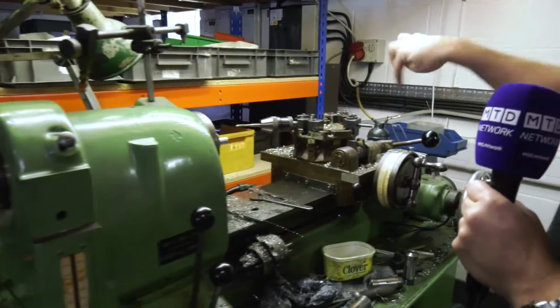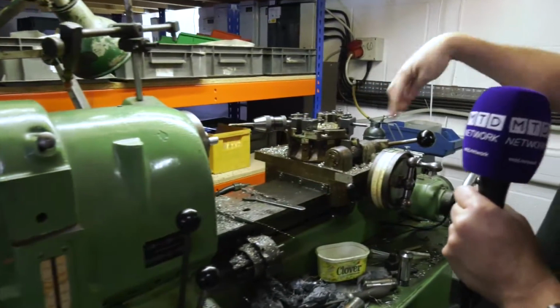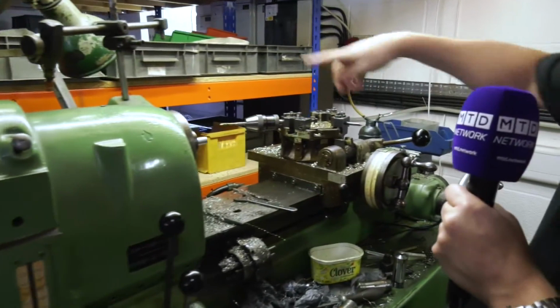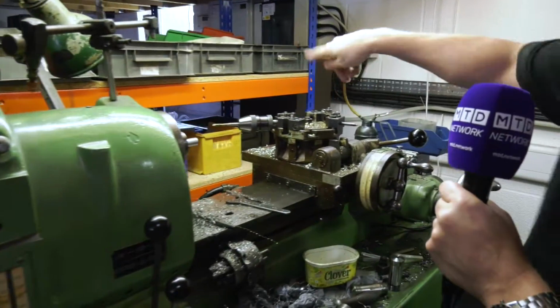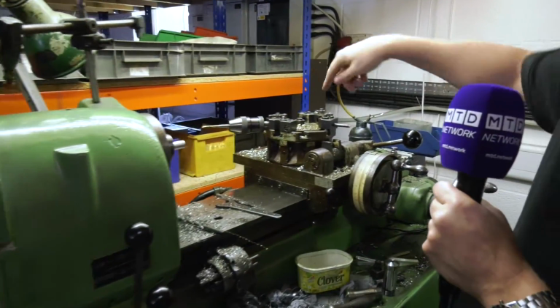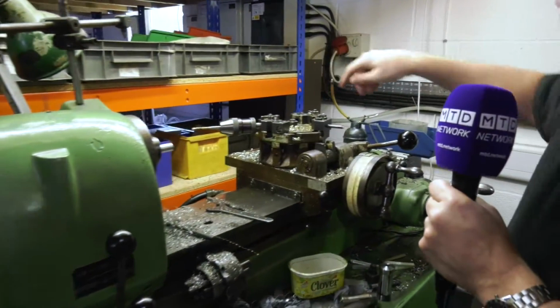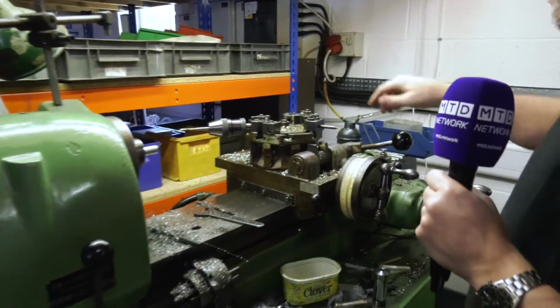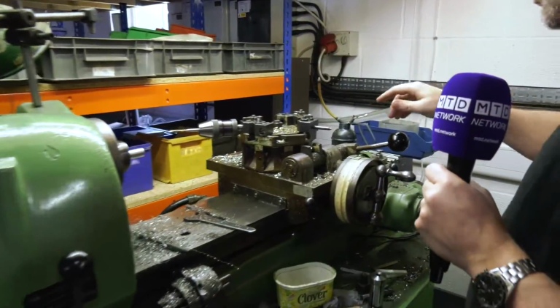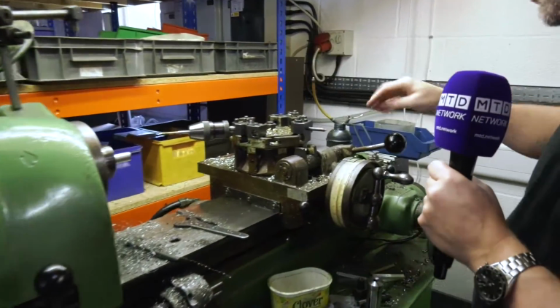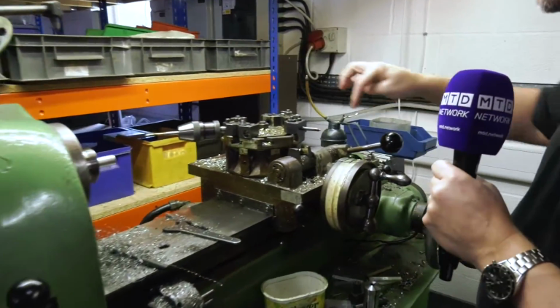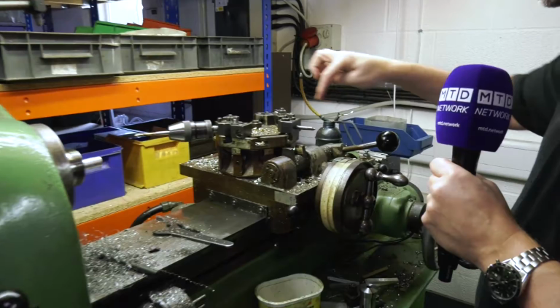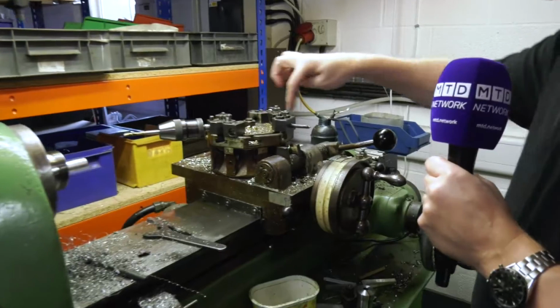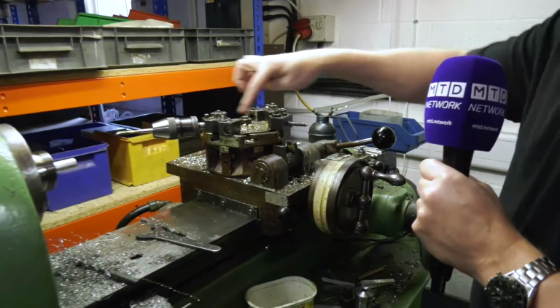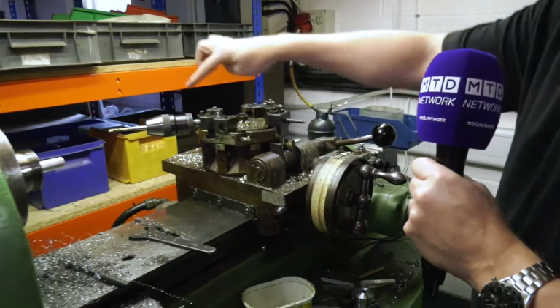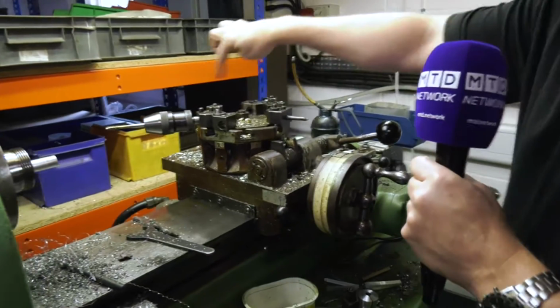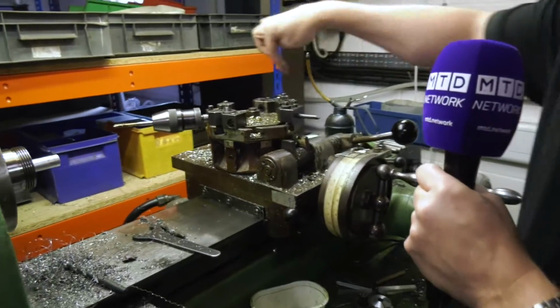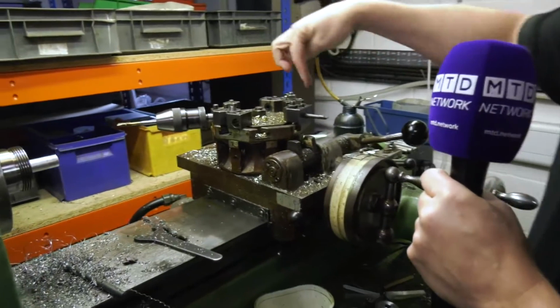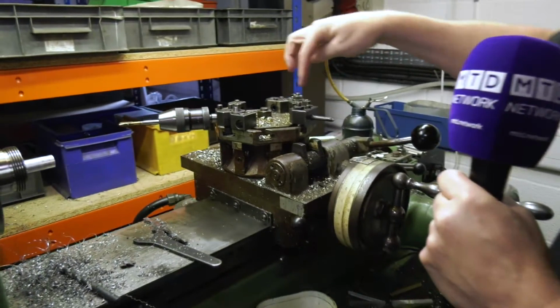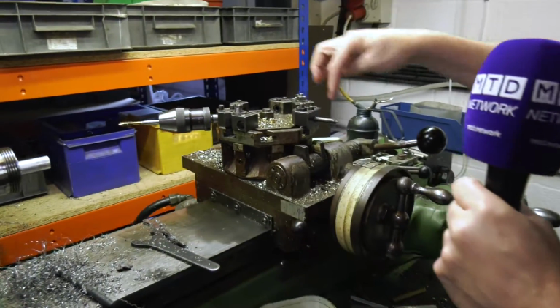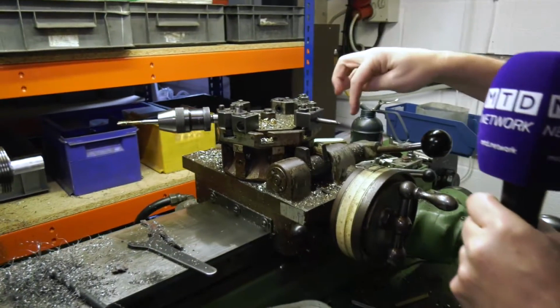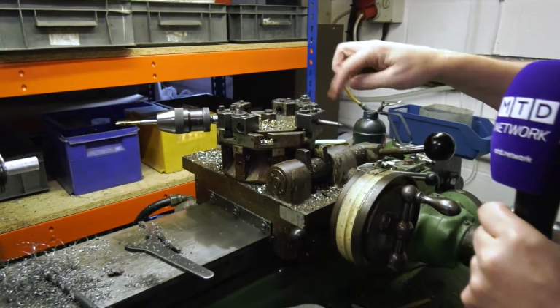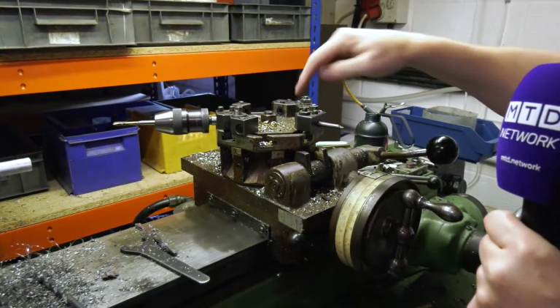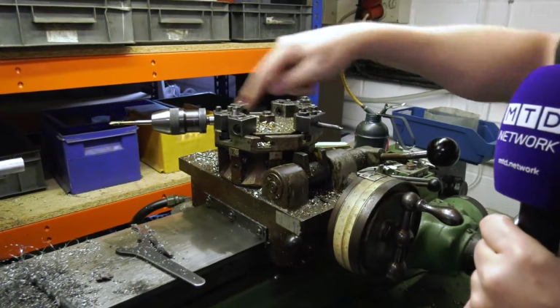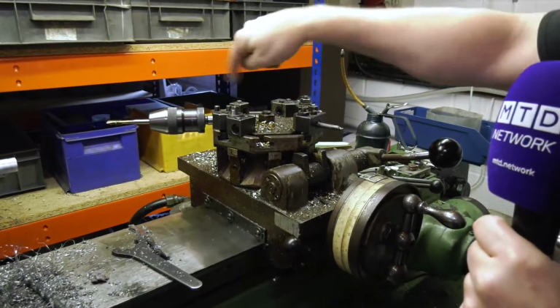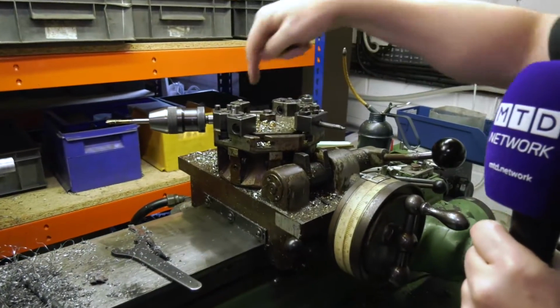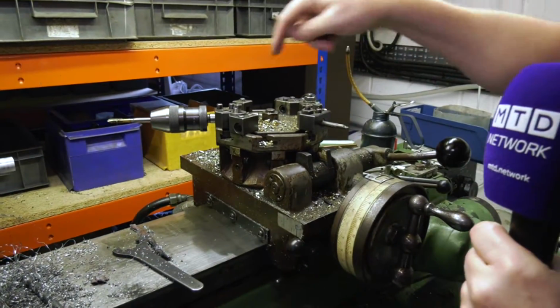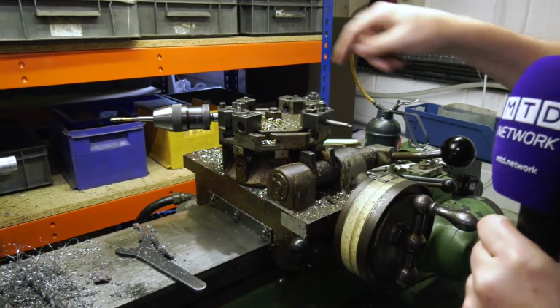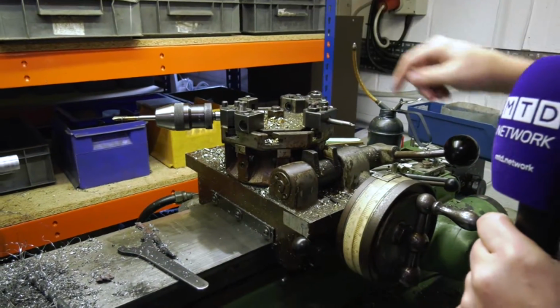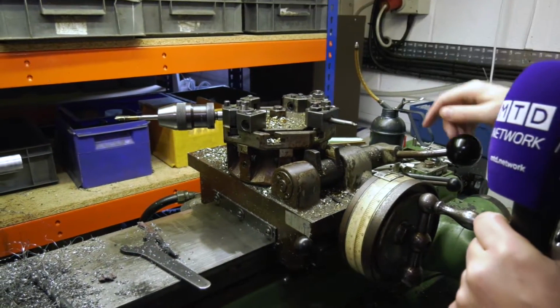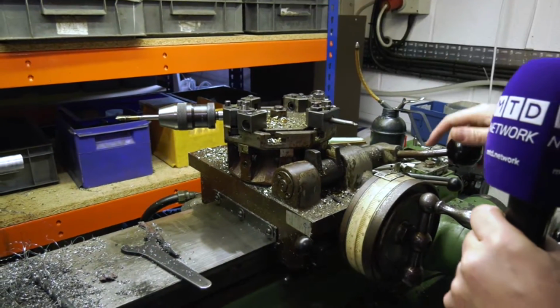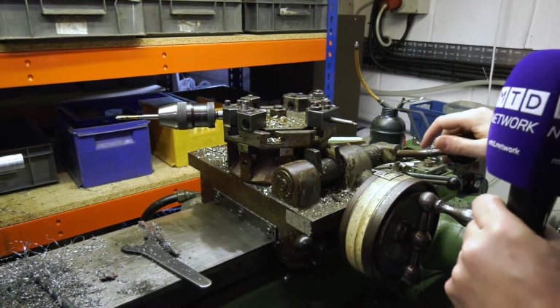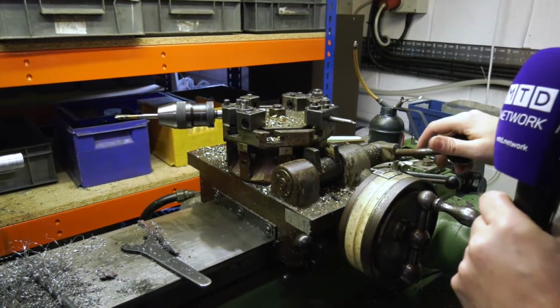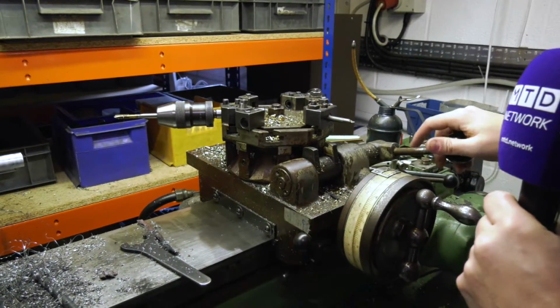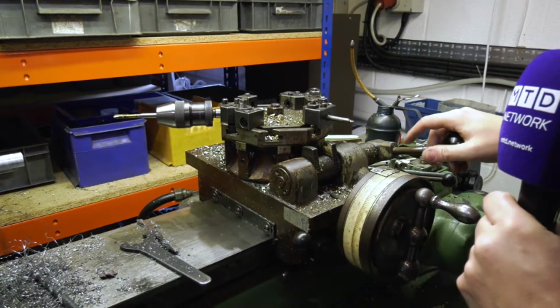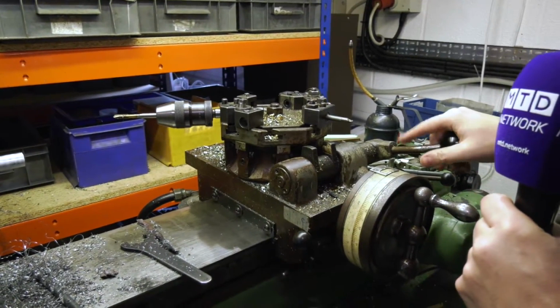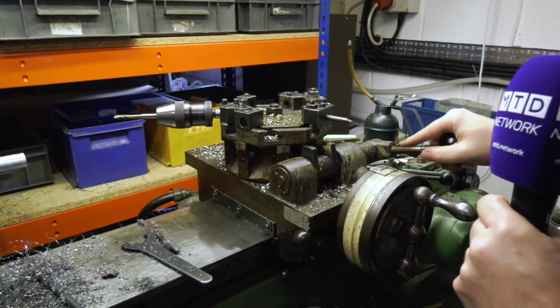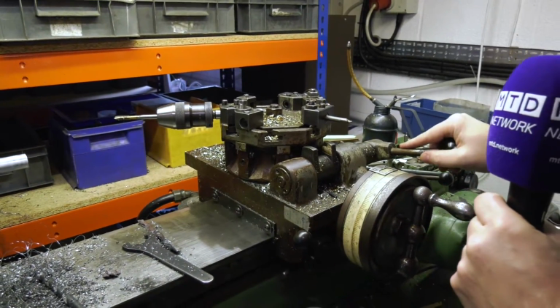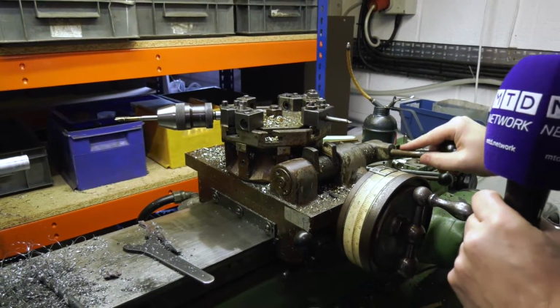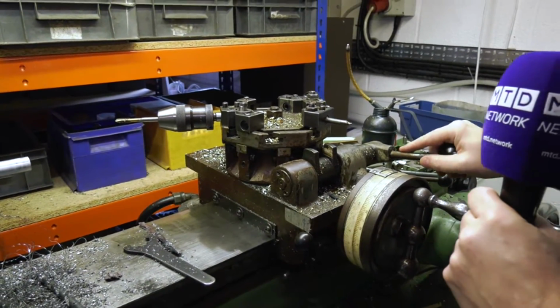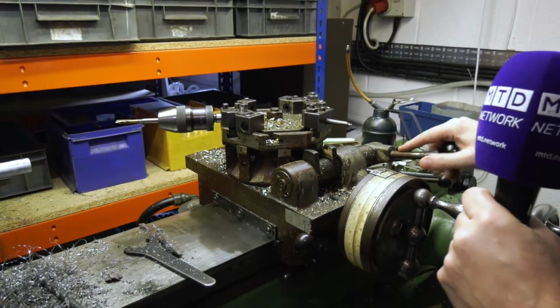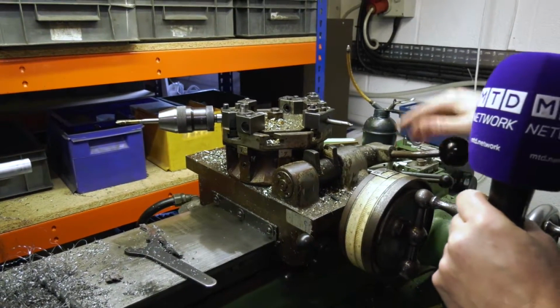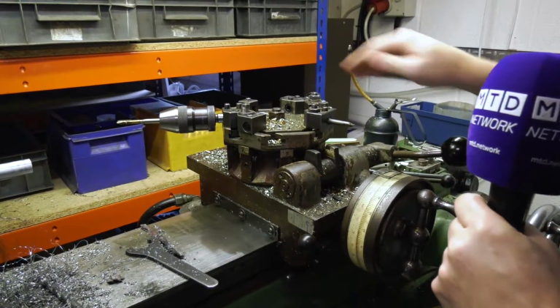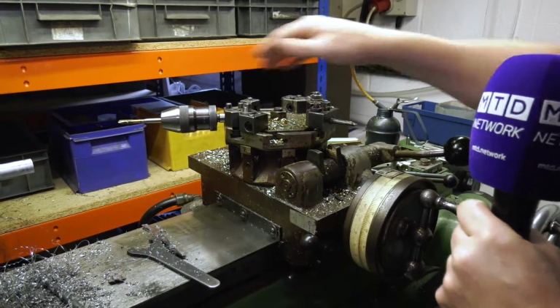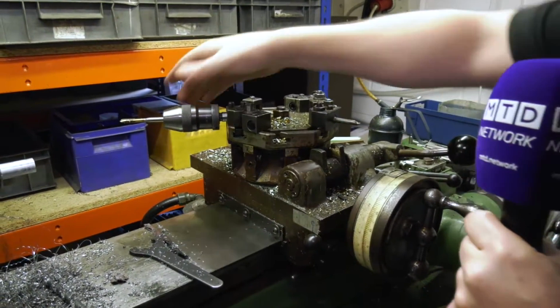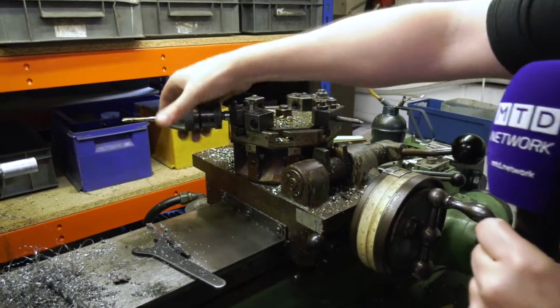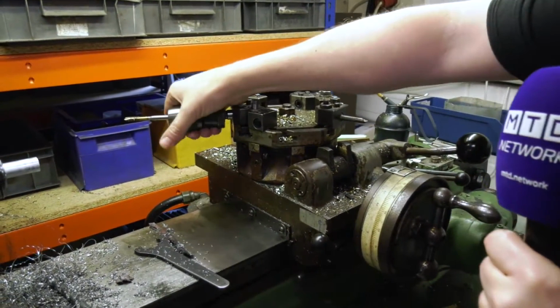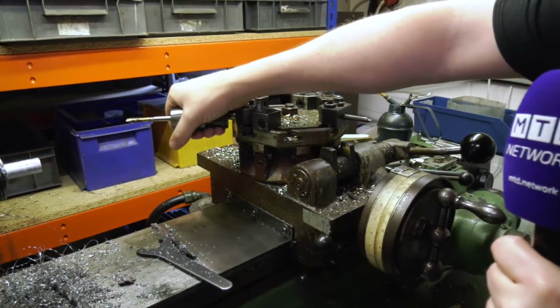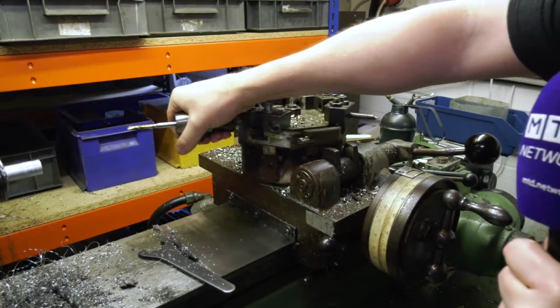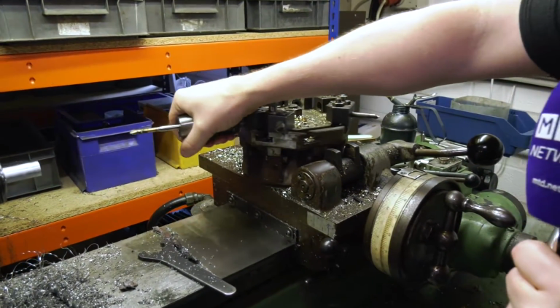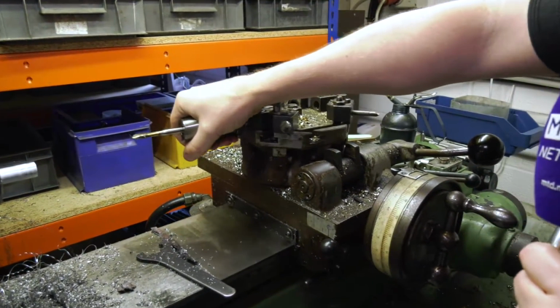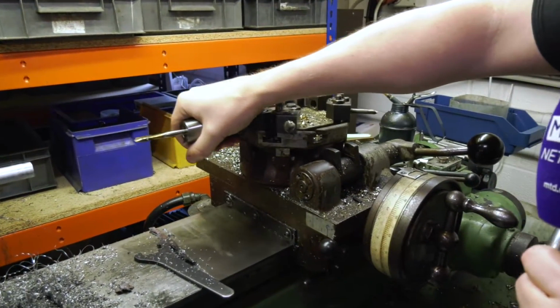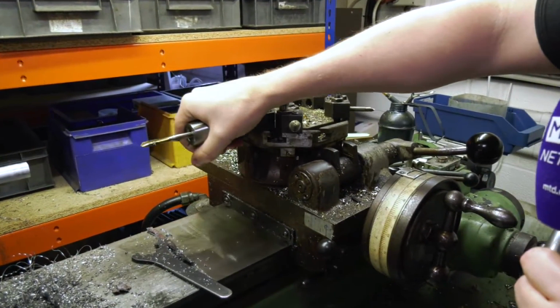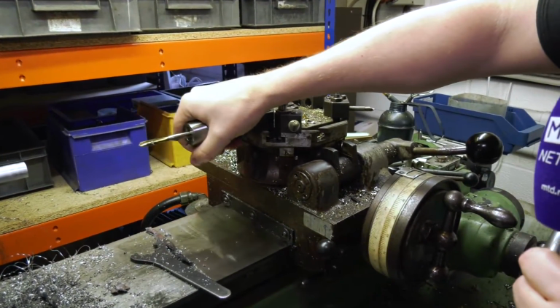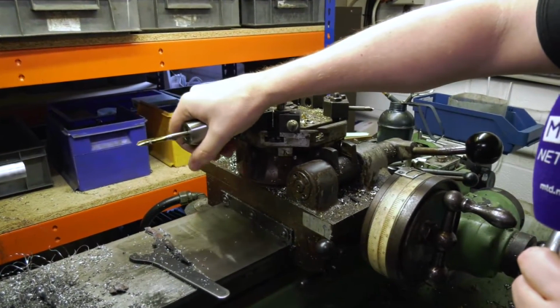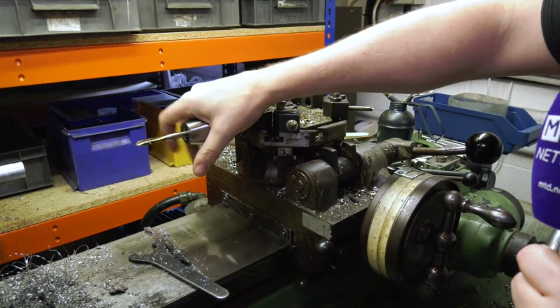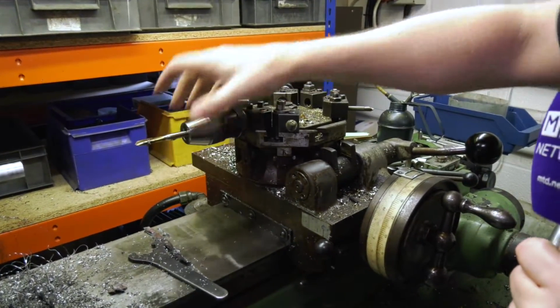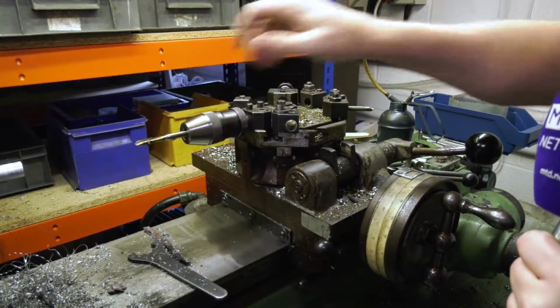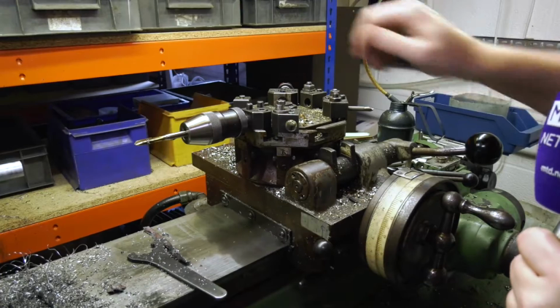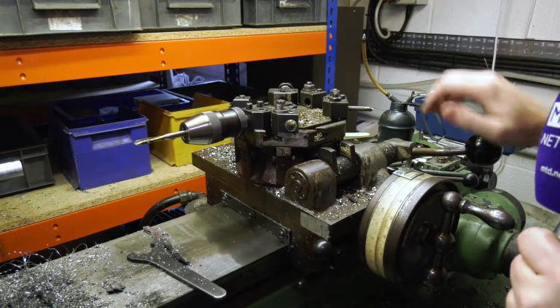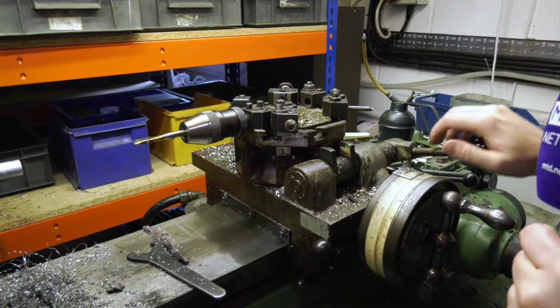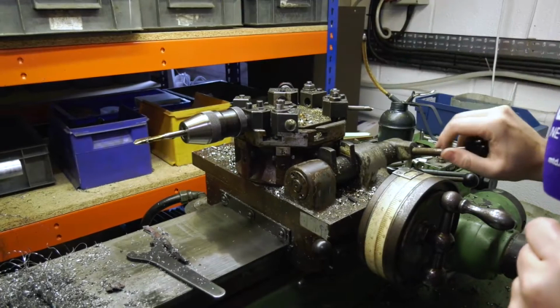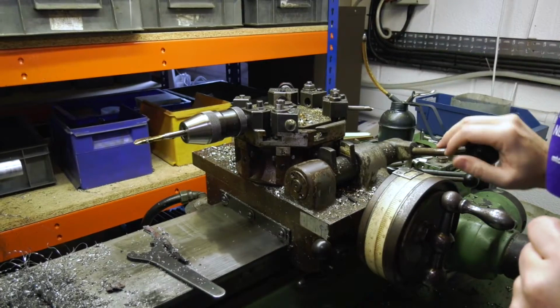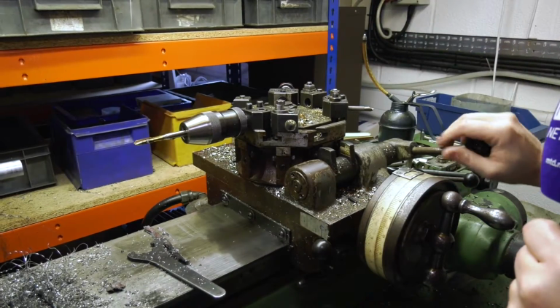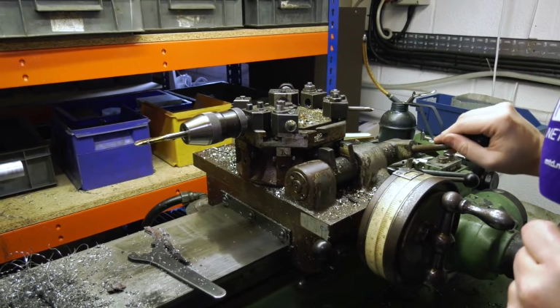Now, turret — tools here, eight stations. I can double up to 16. Let's move that round, index it round. There you go, nice.